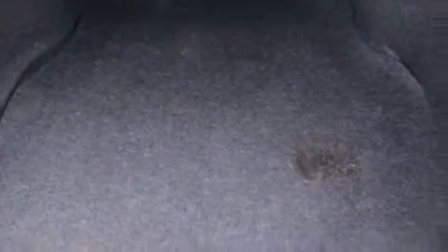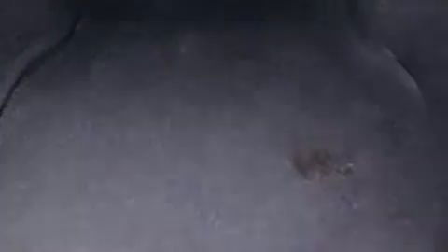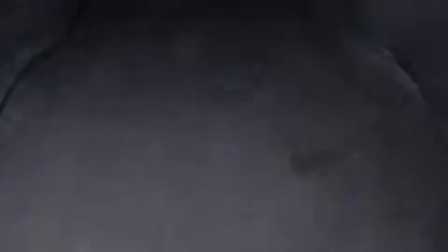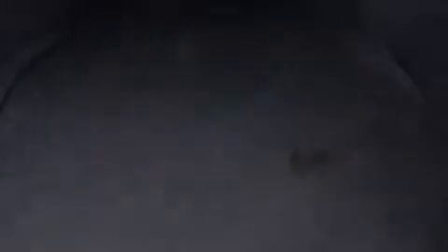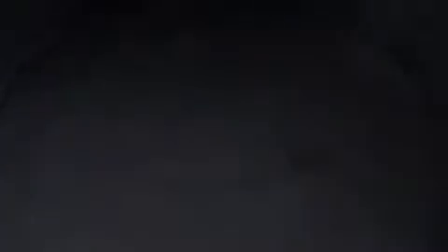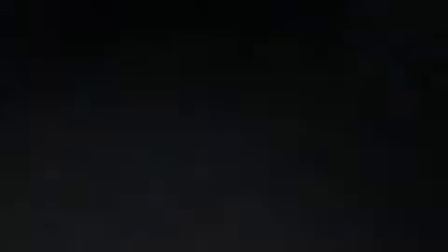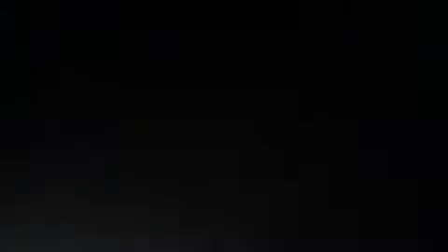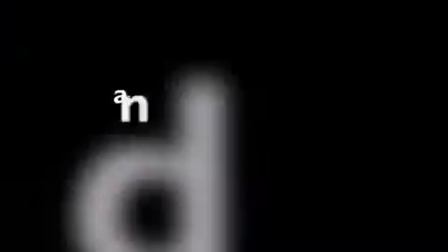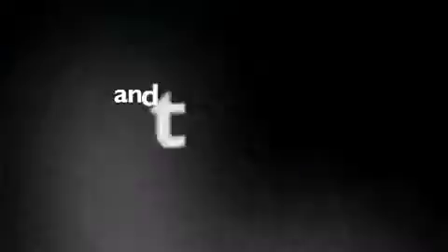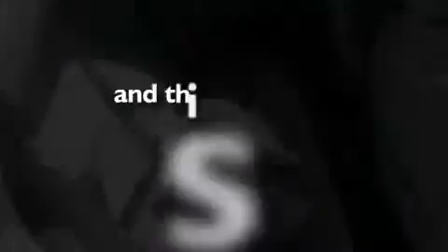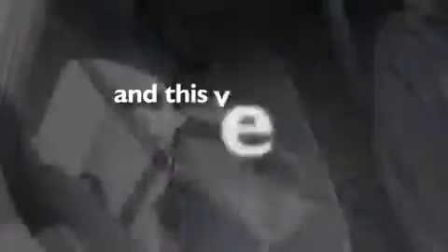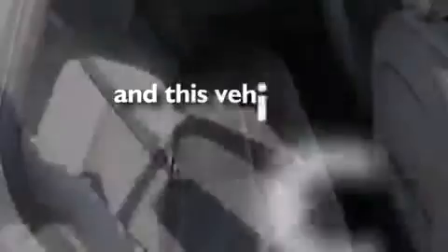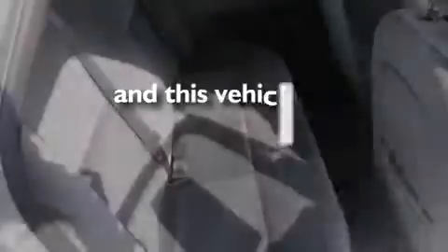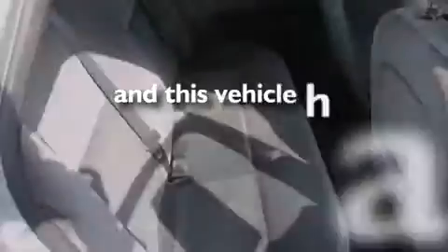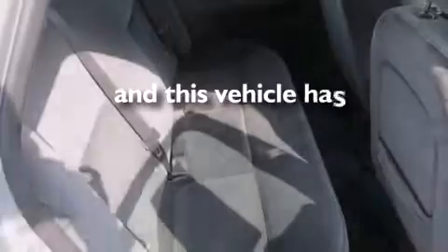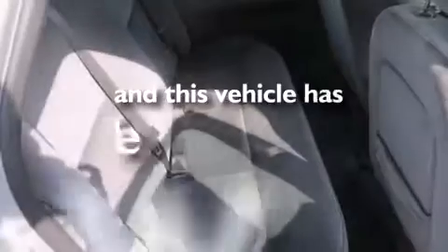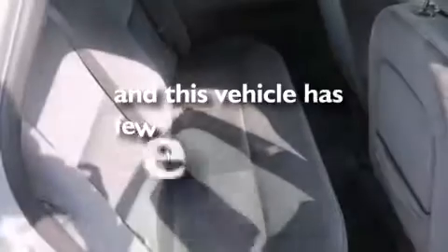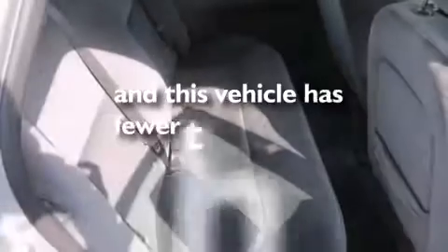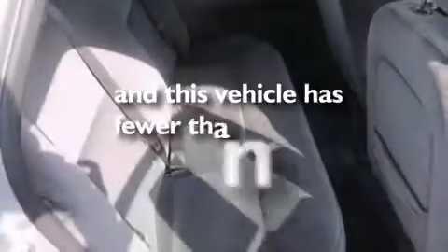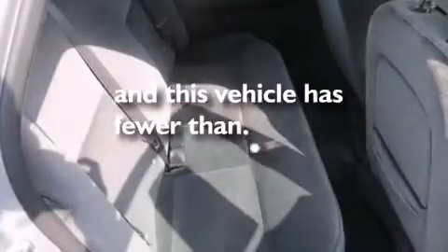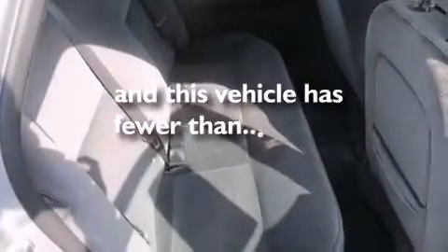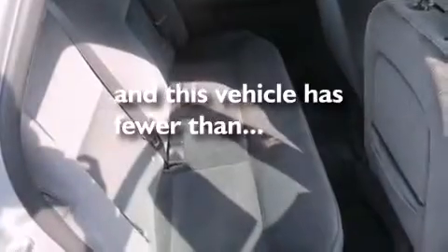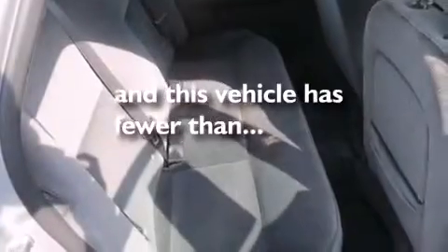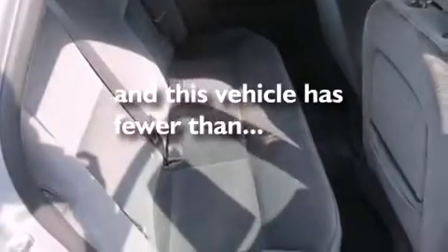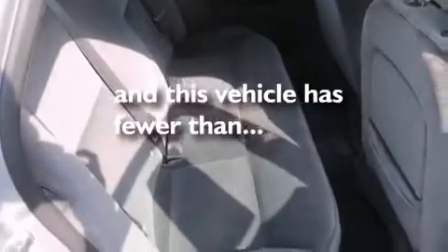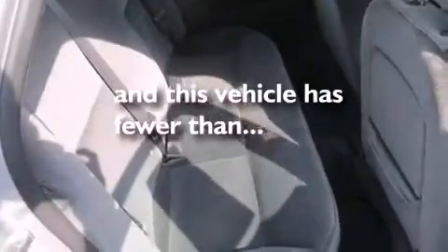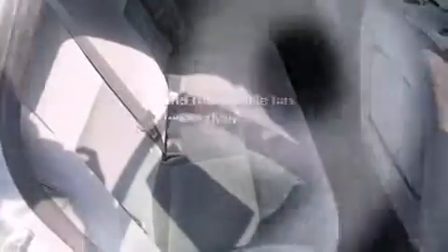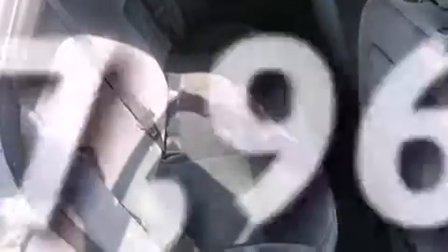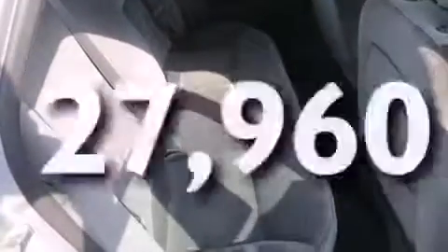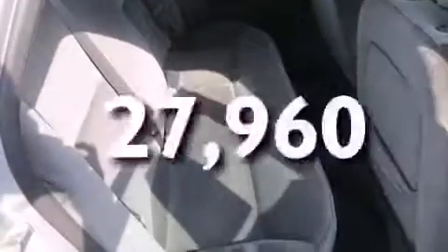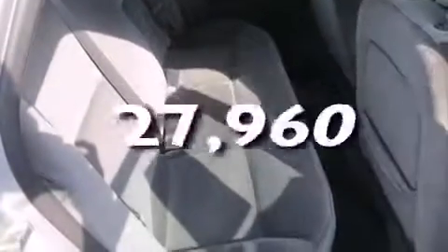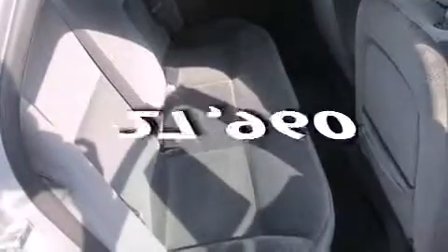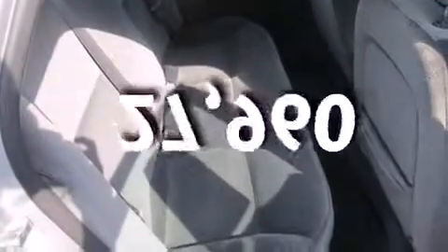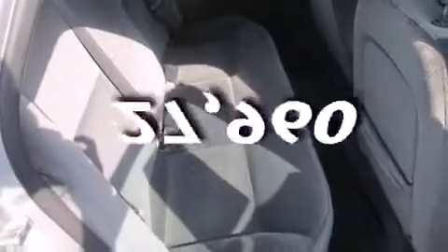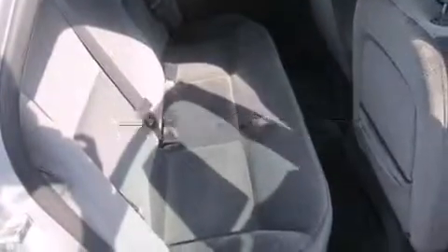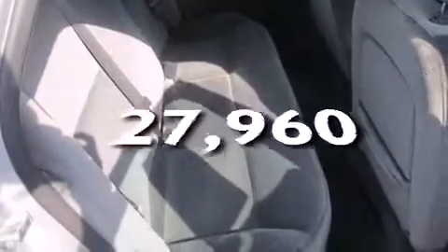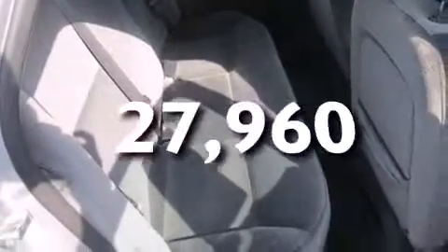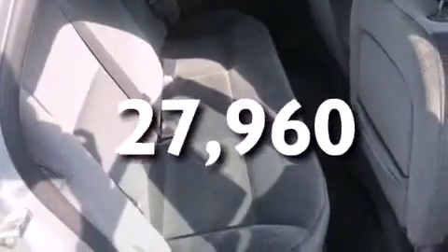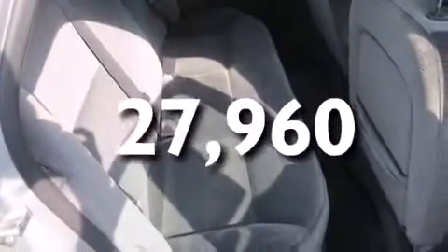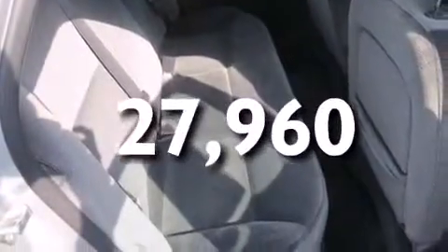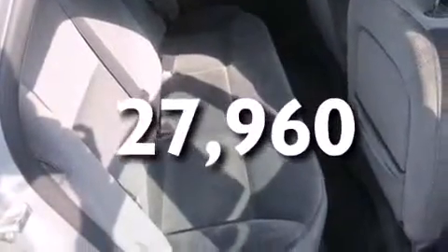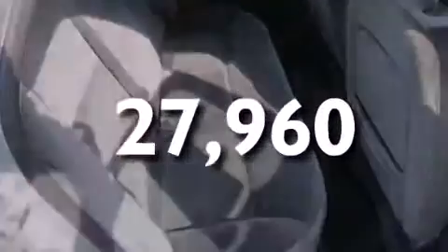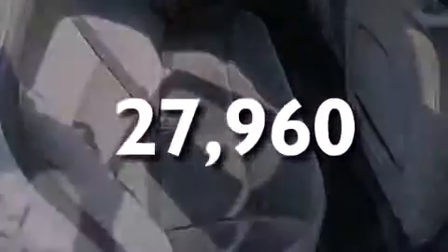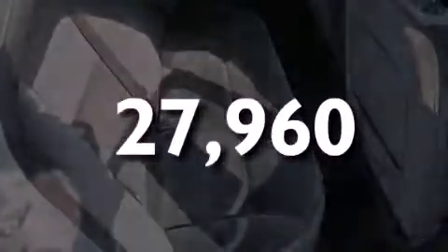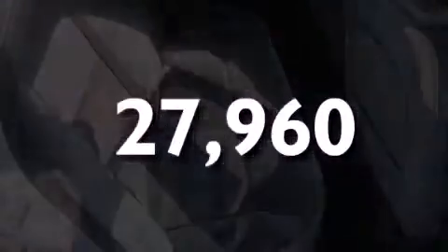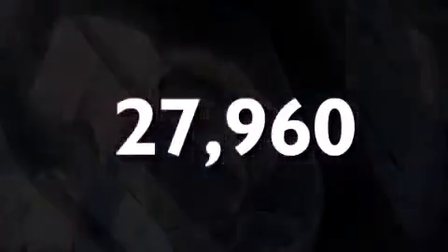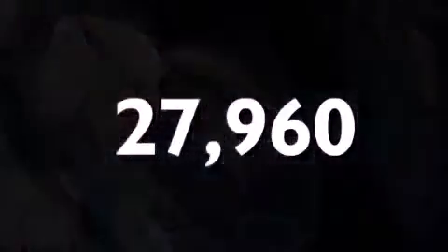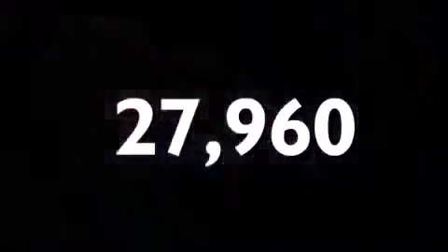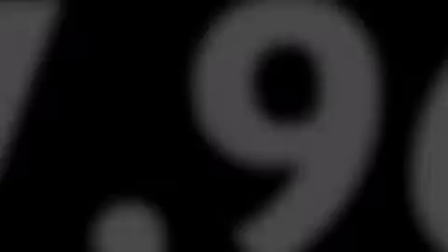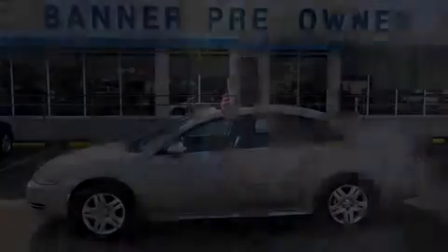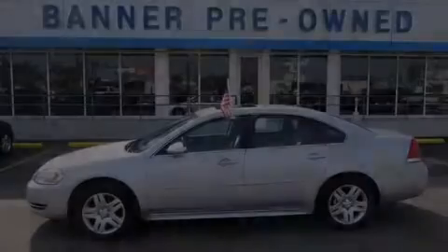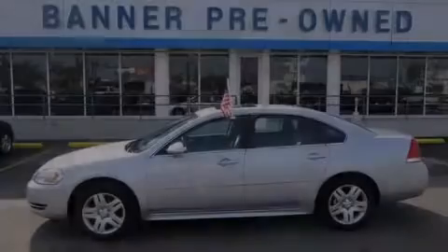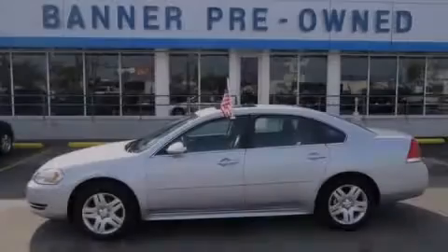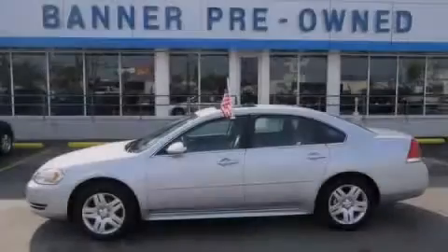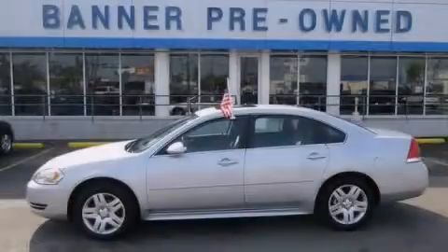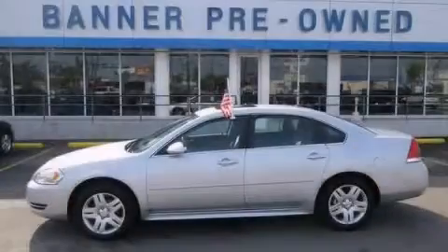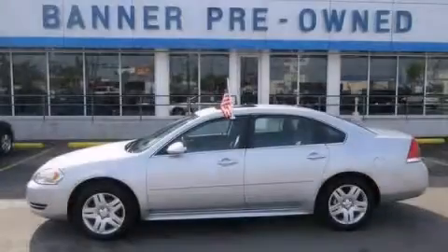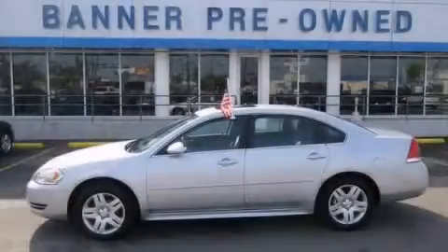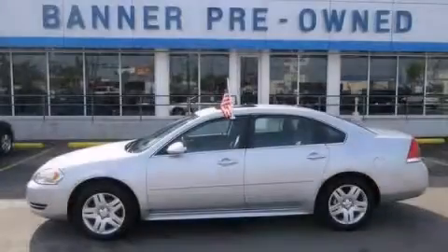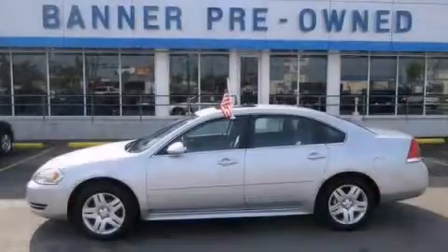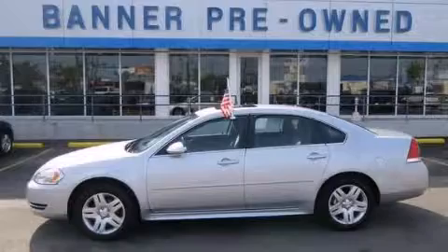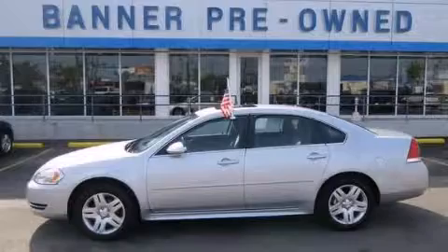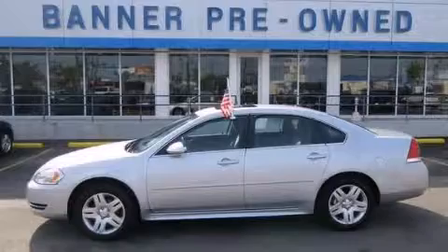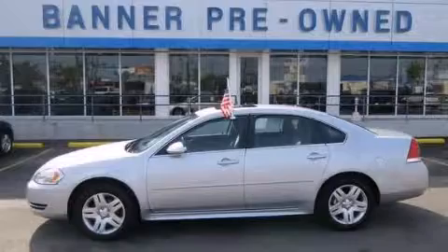This vehicle has fewer than 28,000 miles on the odometer. Stop by today and test drive this automobile for yourself.